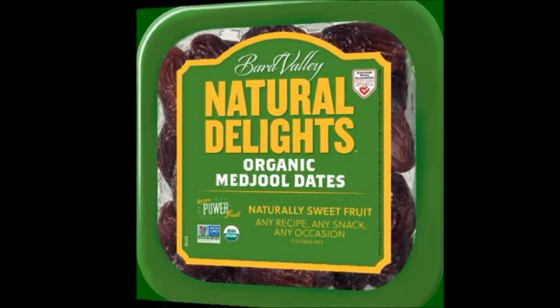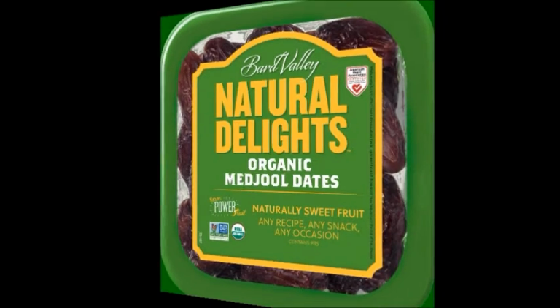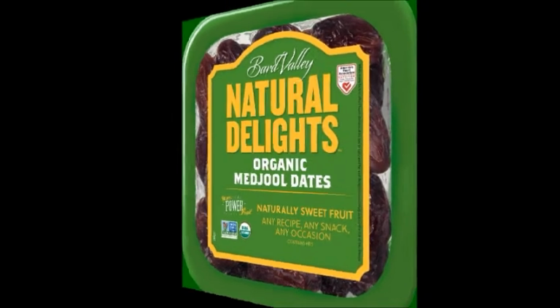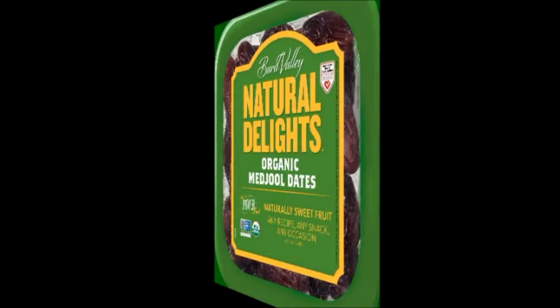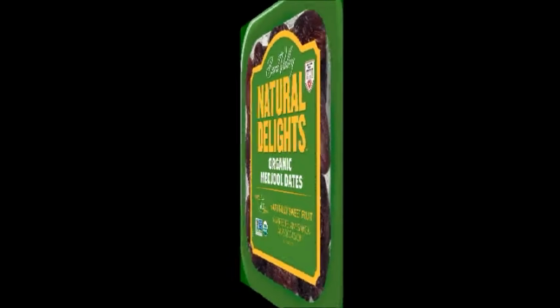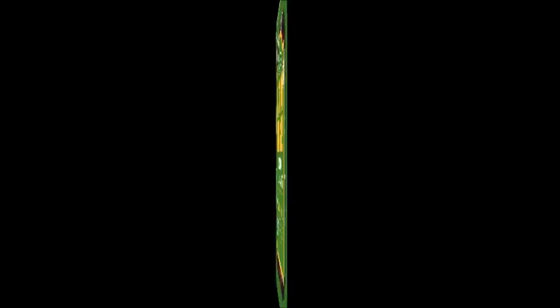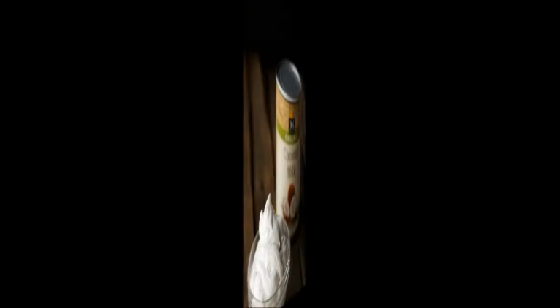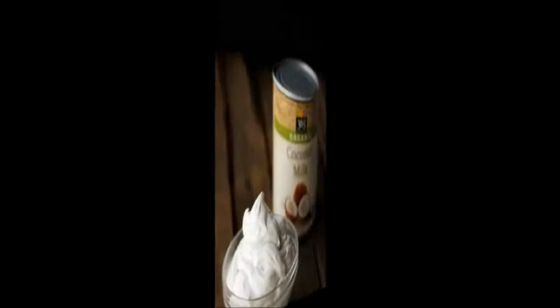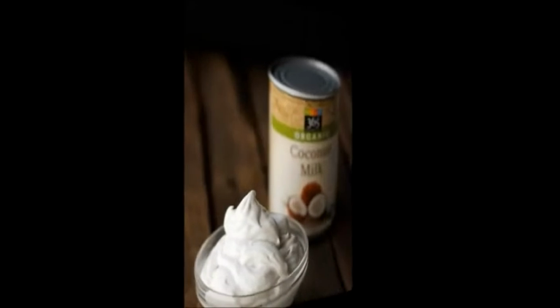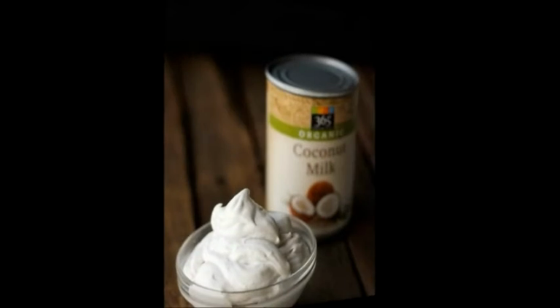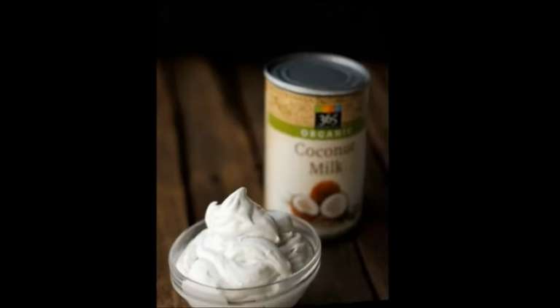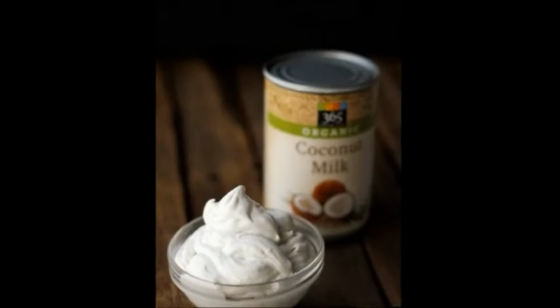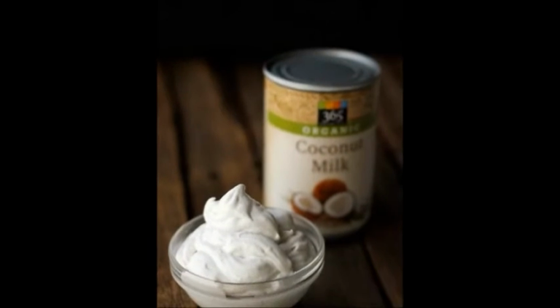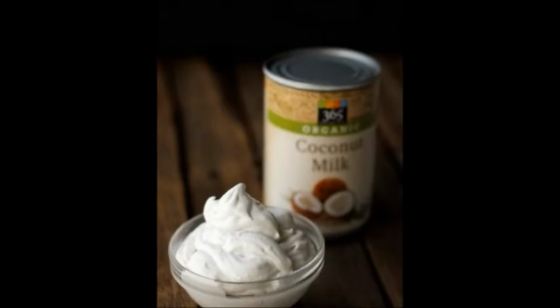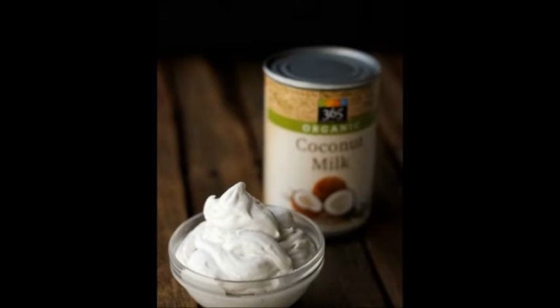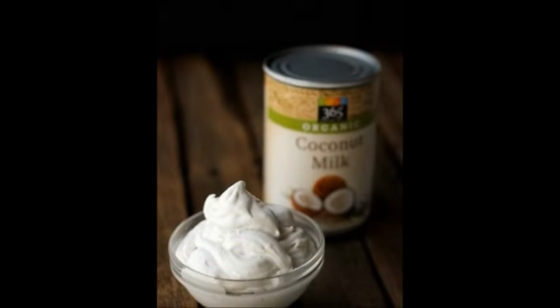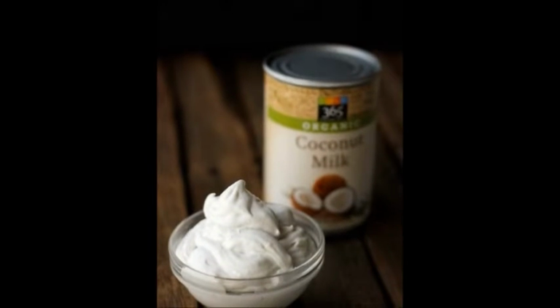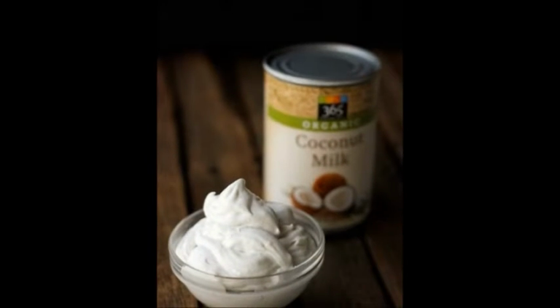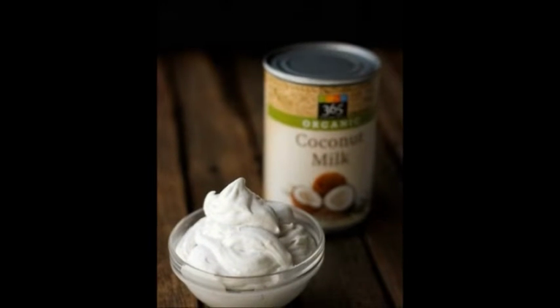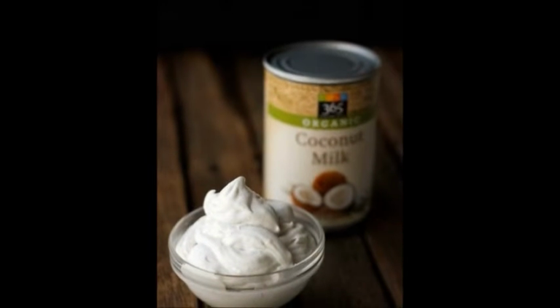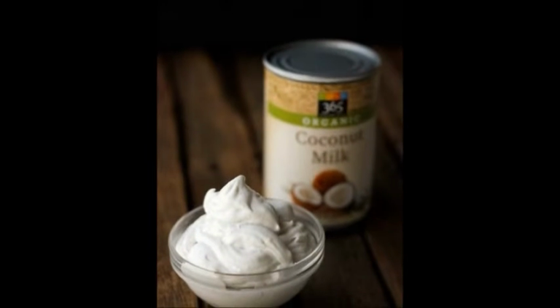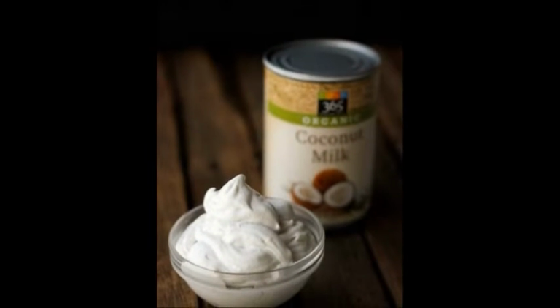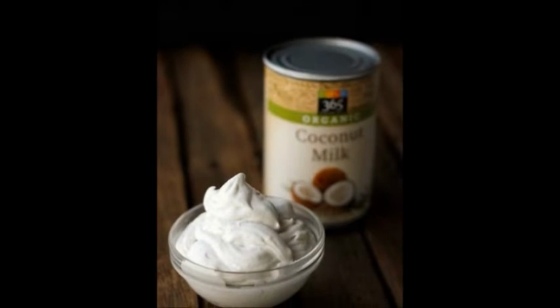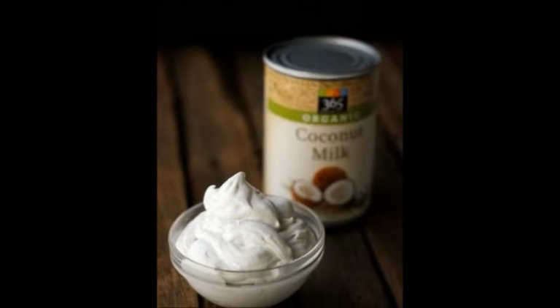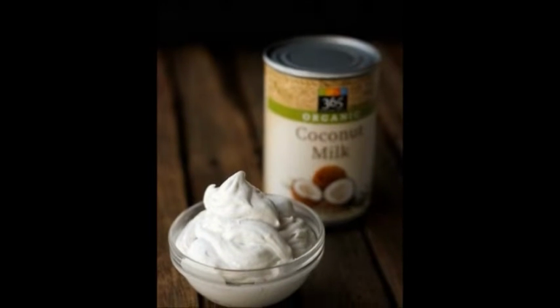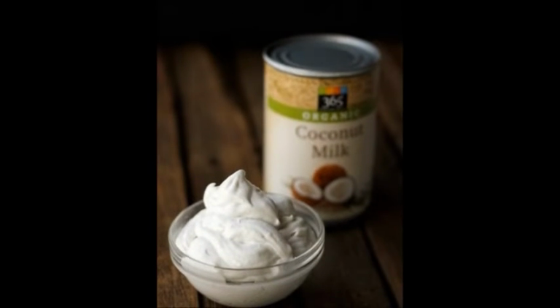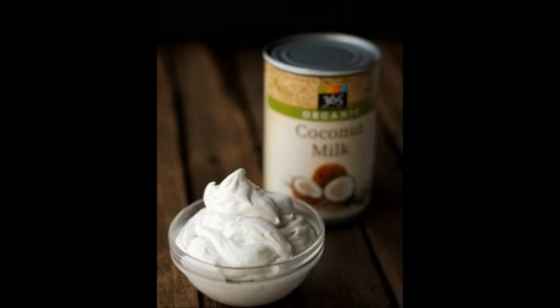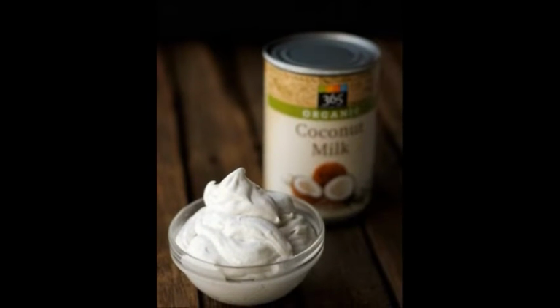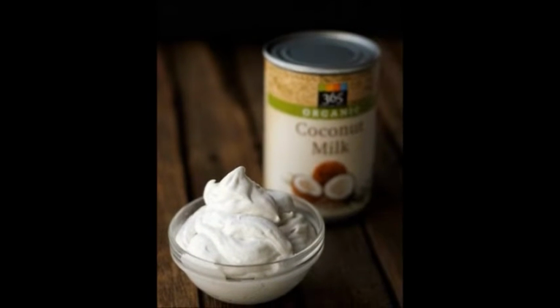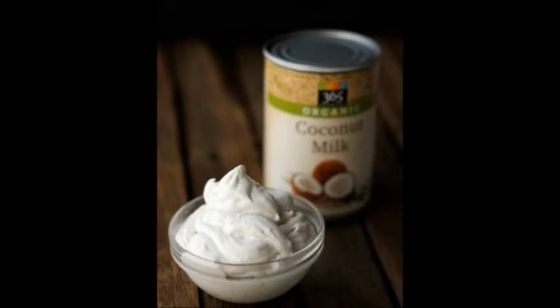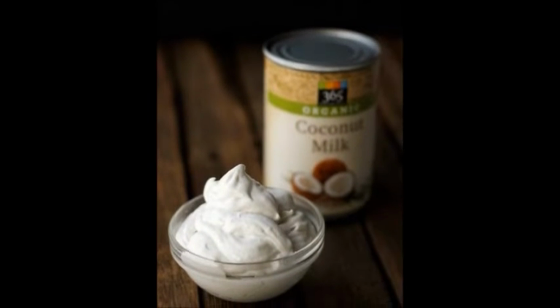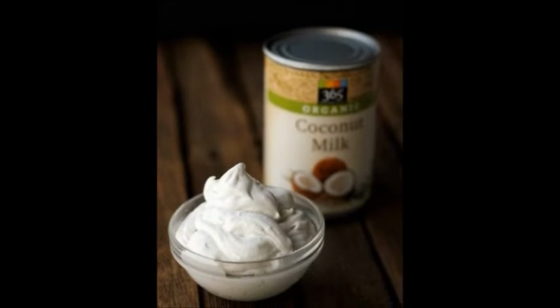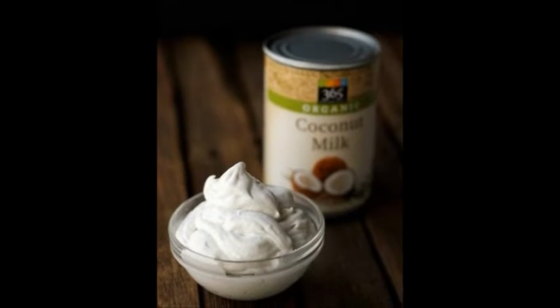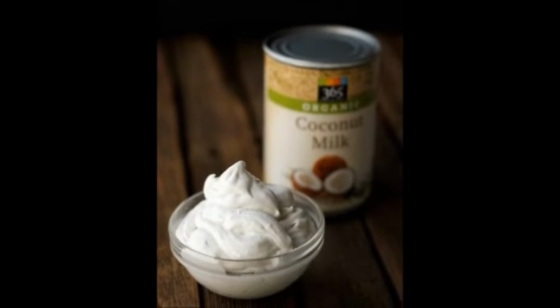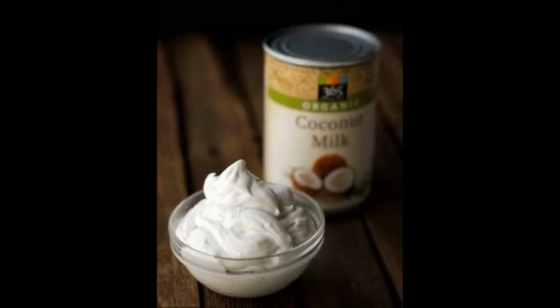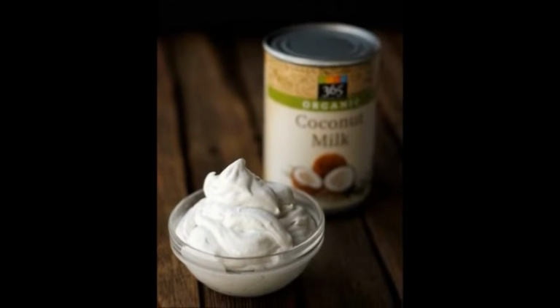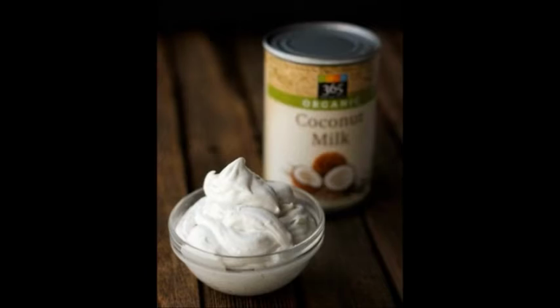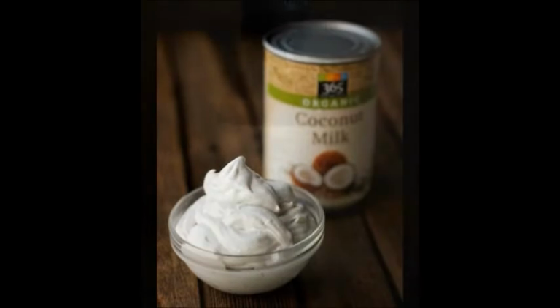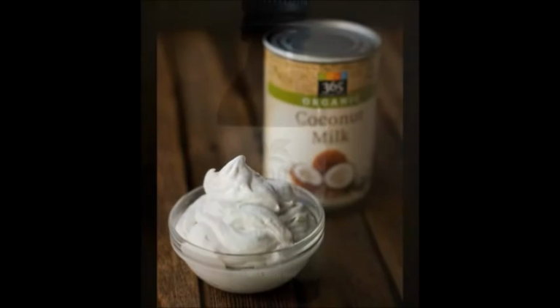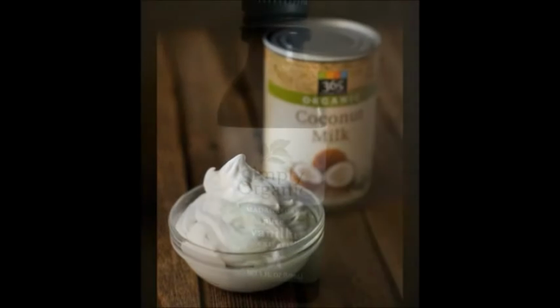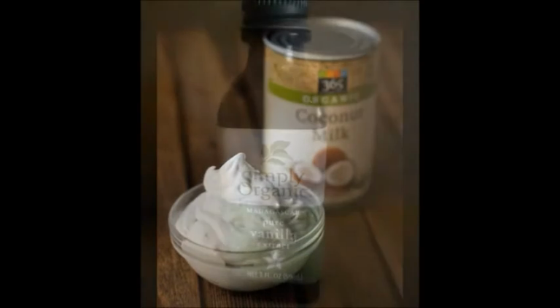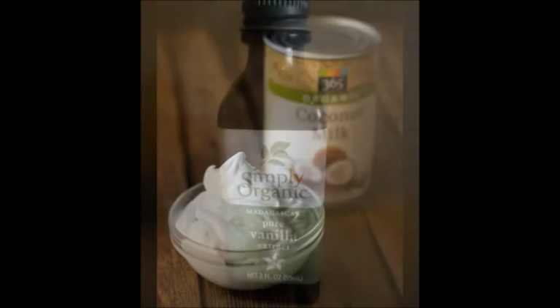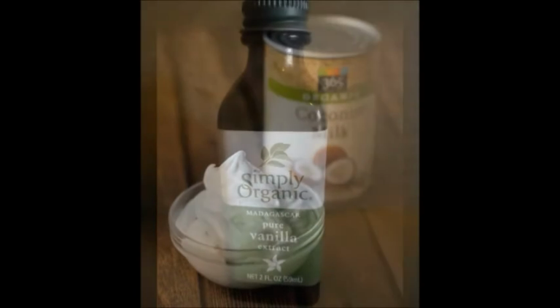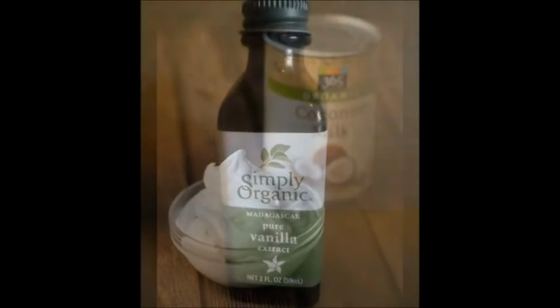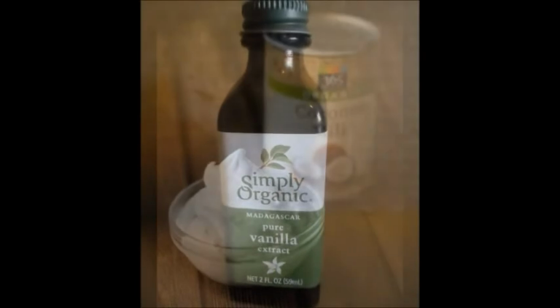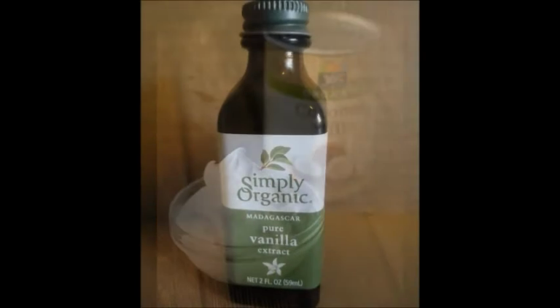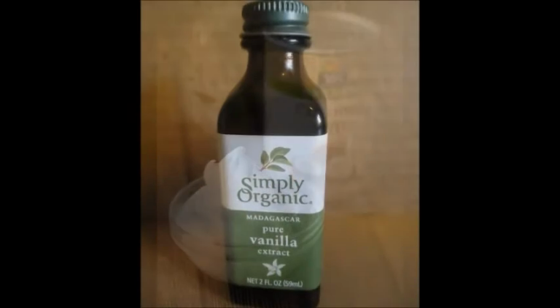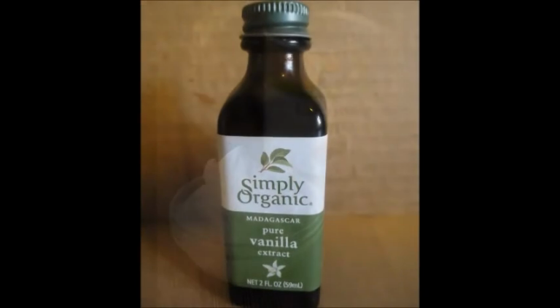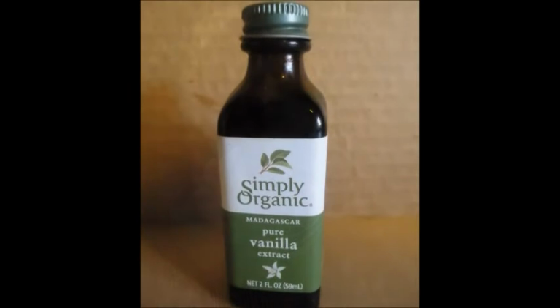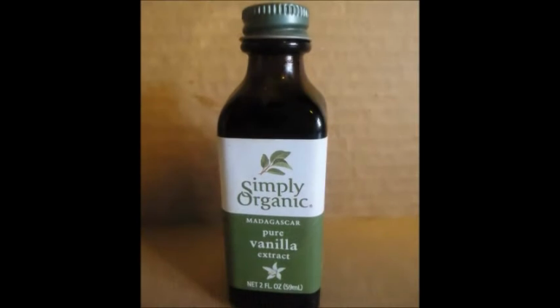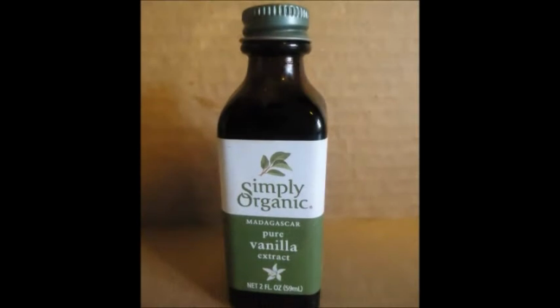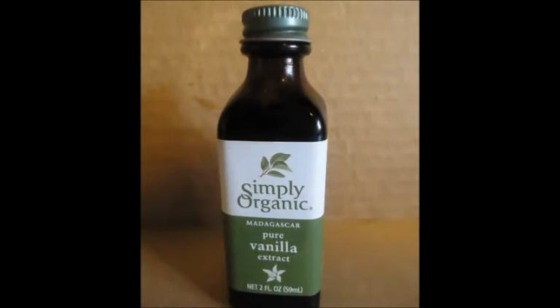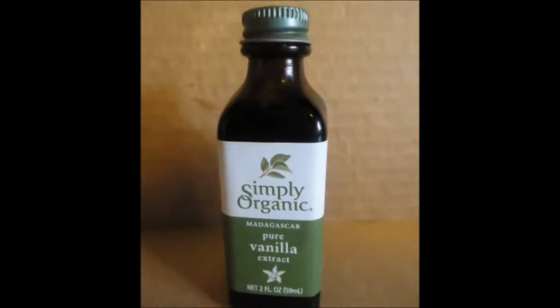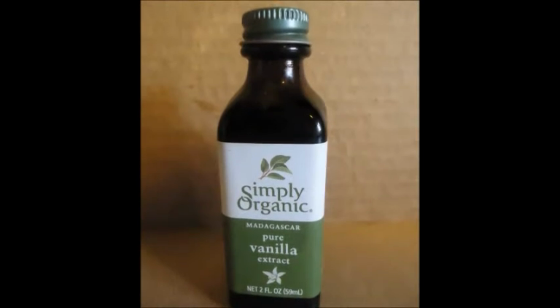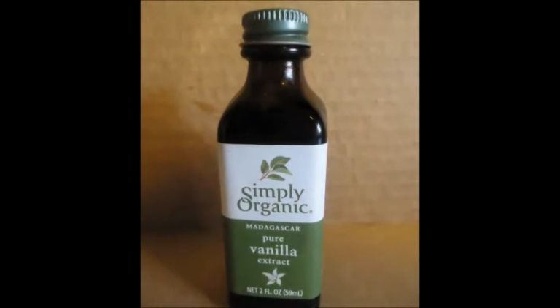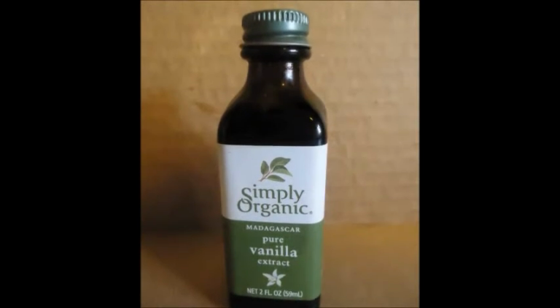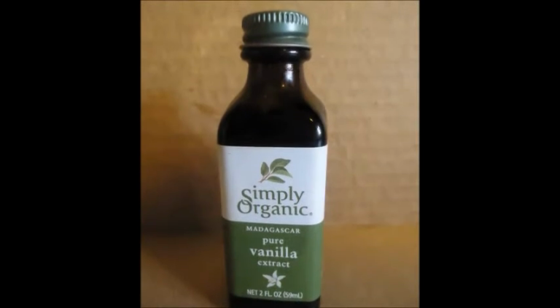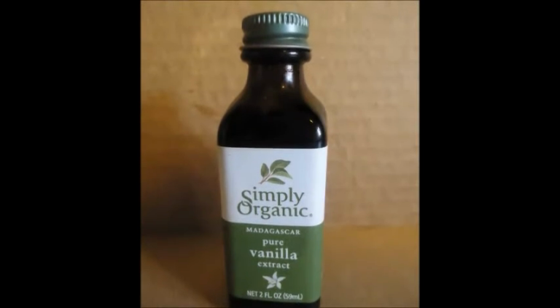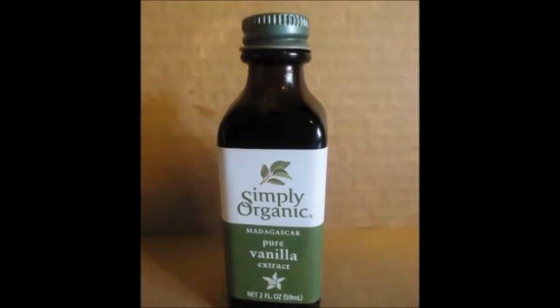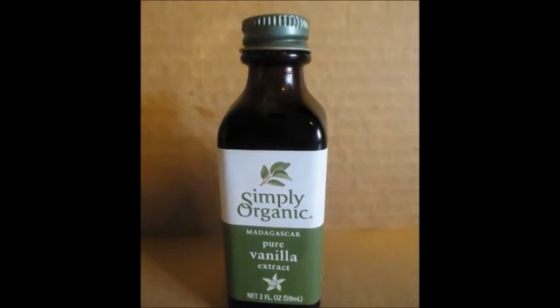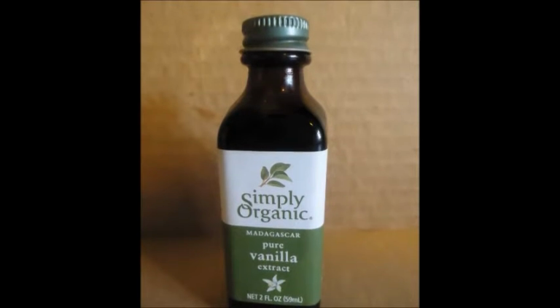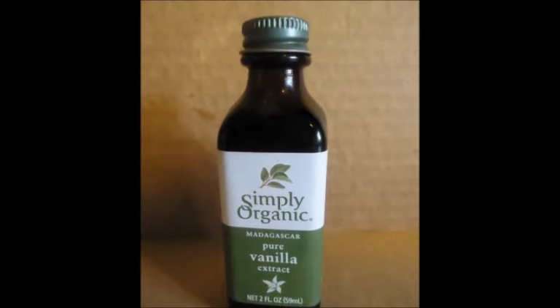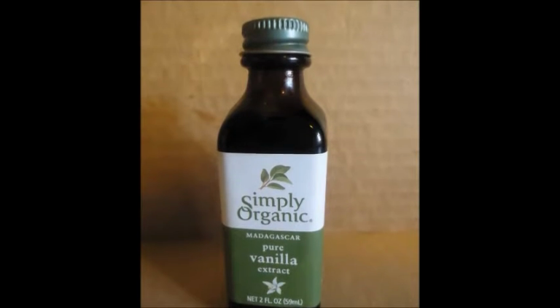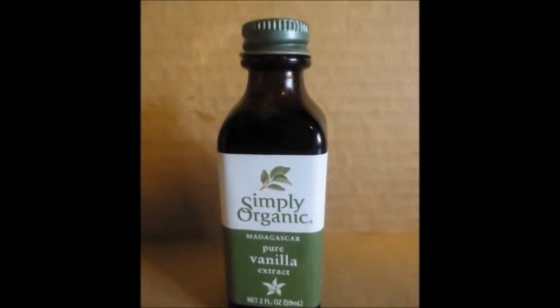Next, add 3 tablespoons canned coconut milk or cream, 1 teaspoon vanilla, and 1 tablespoon shiro miso. Blend until creamy.